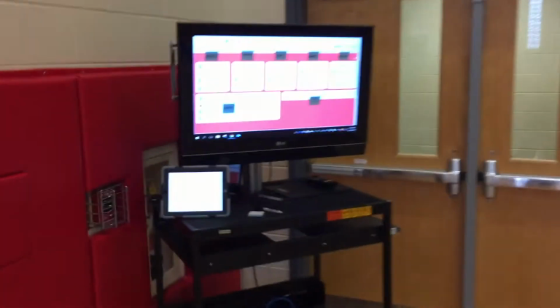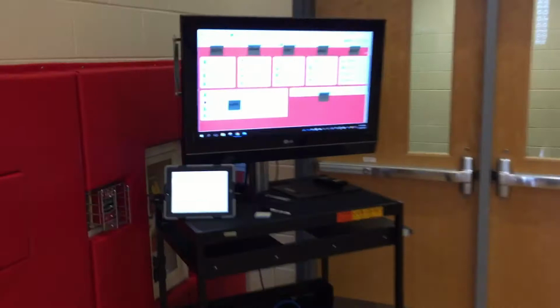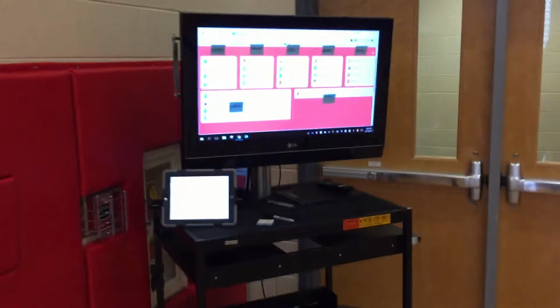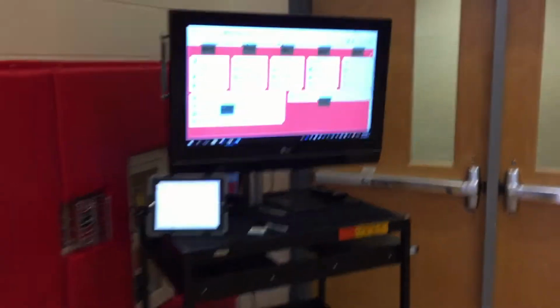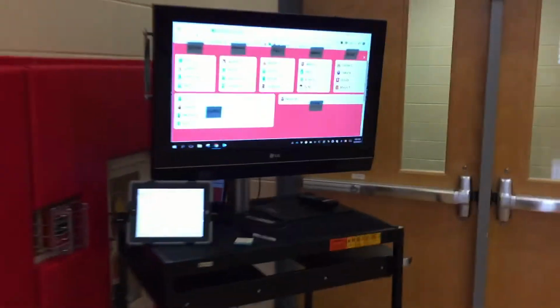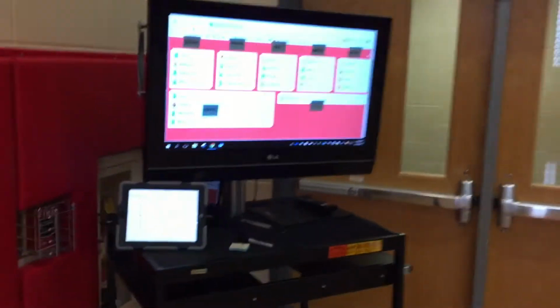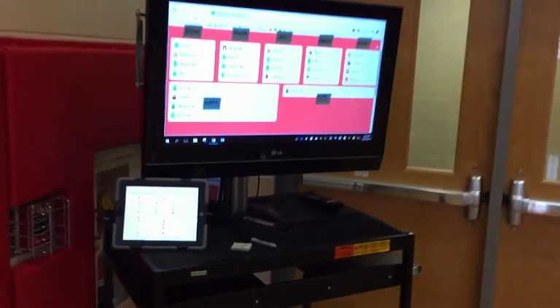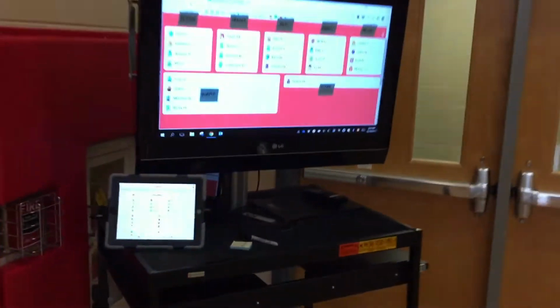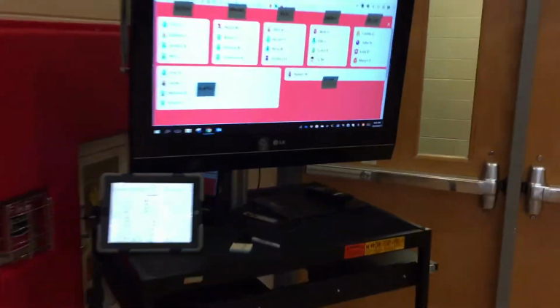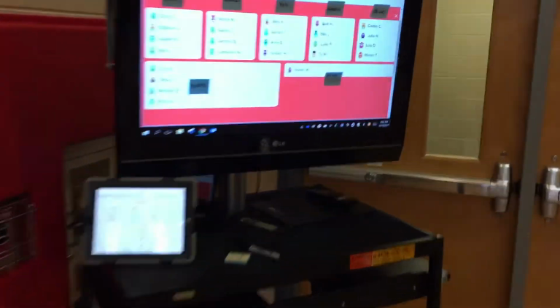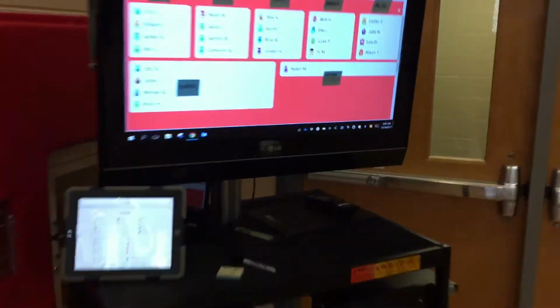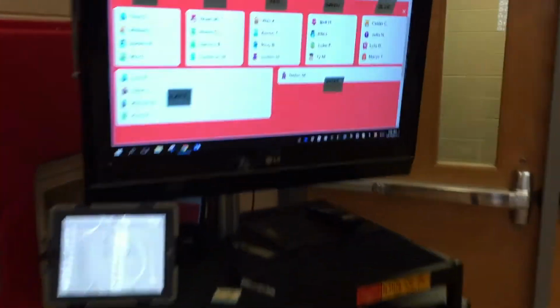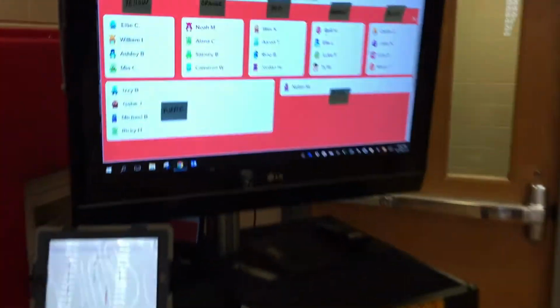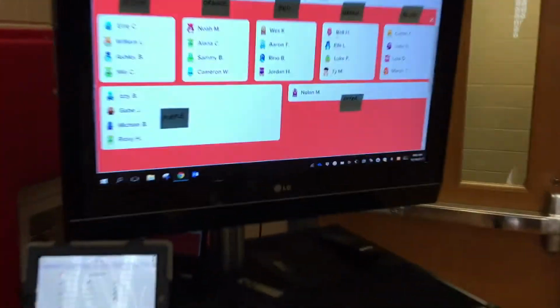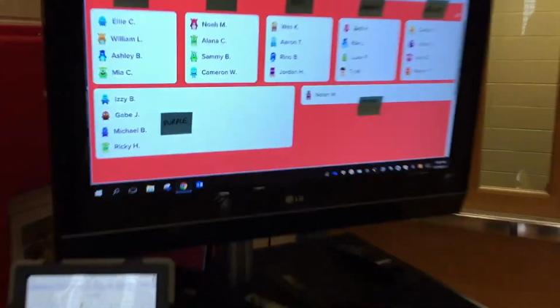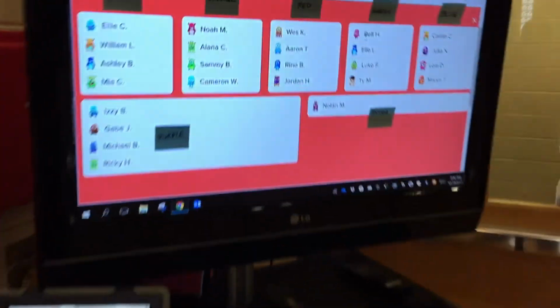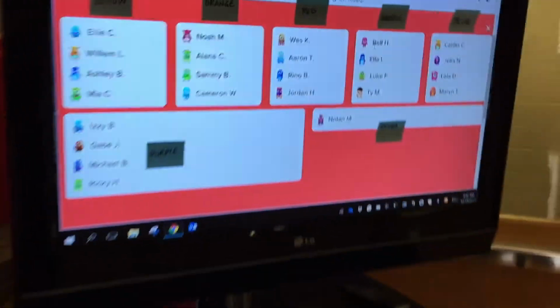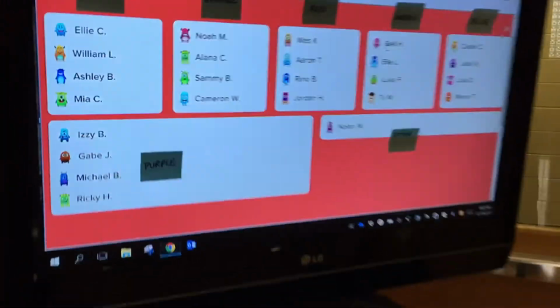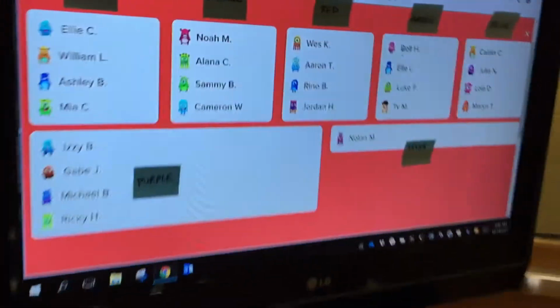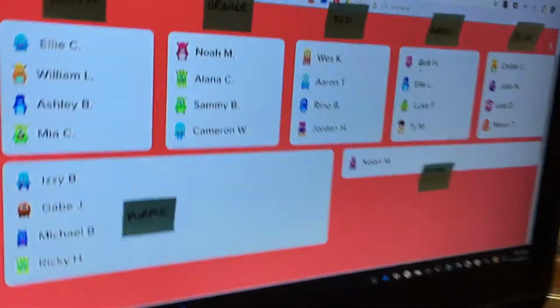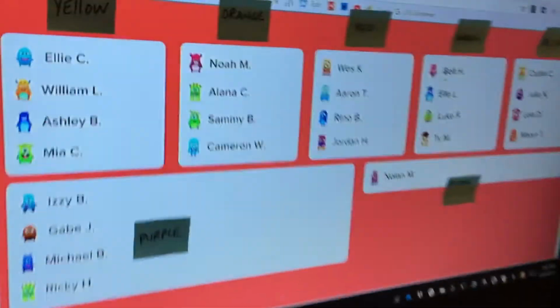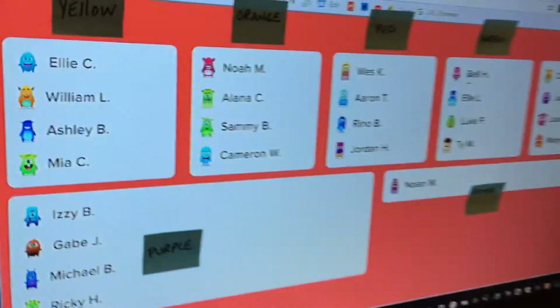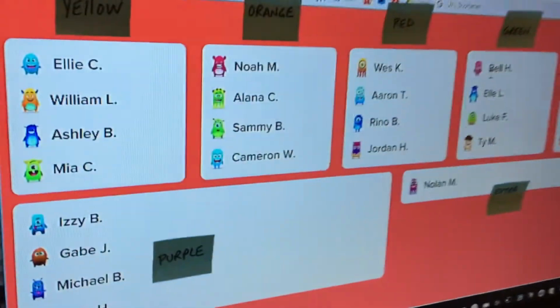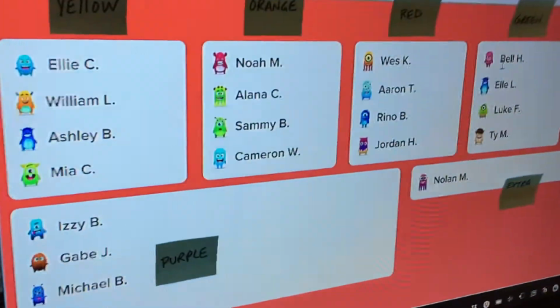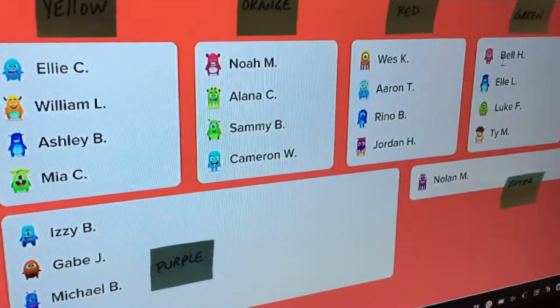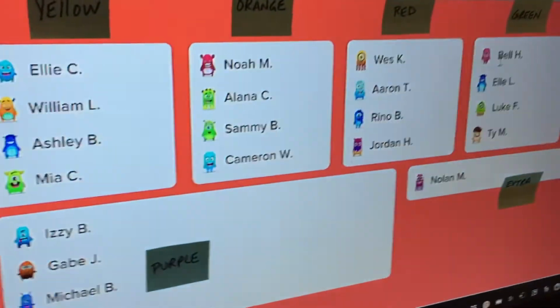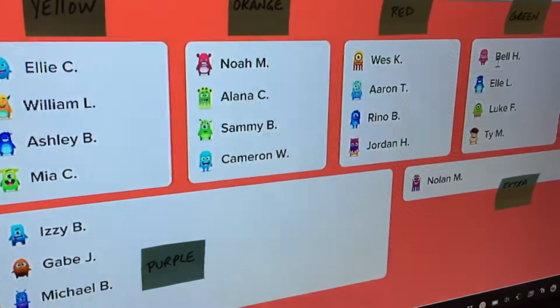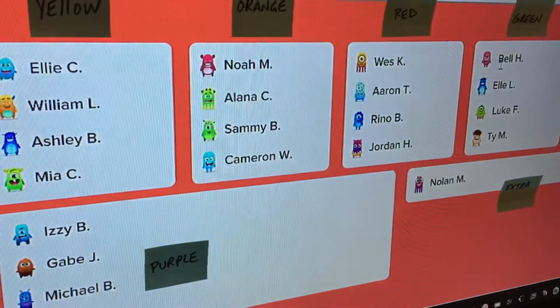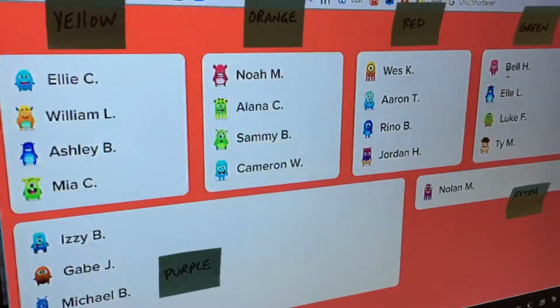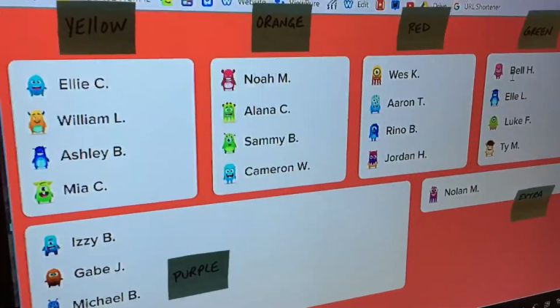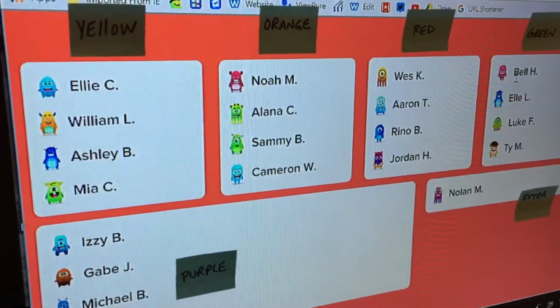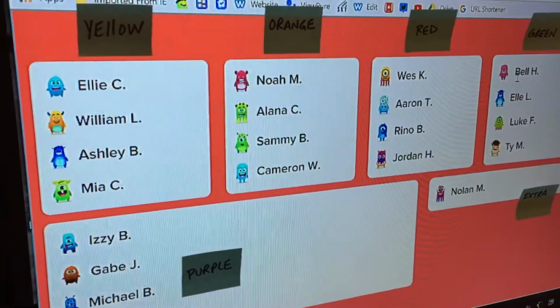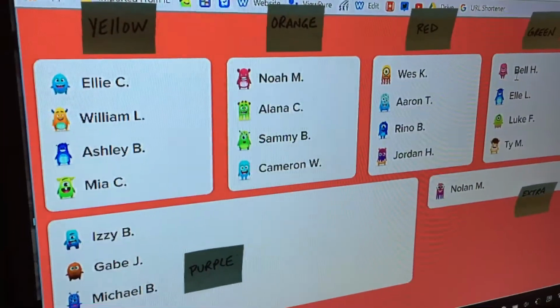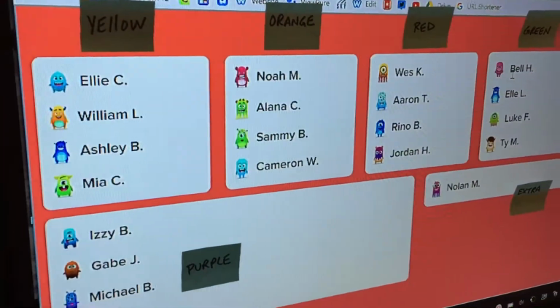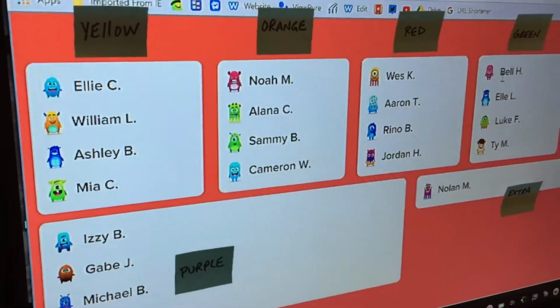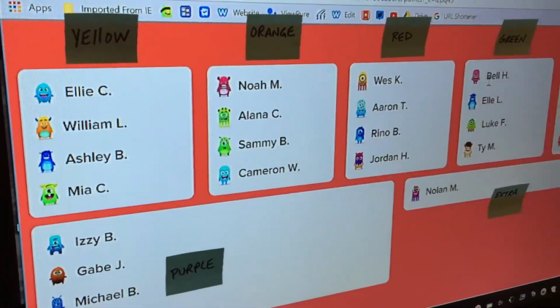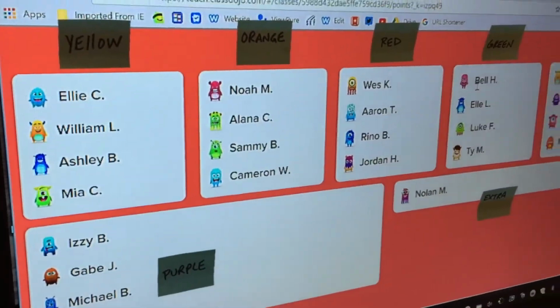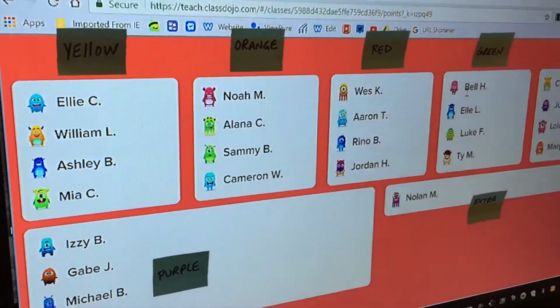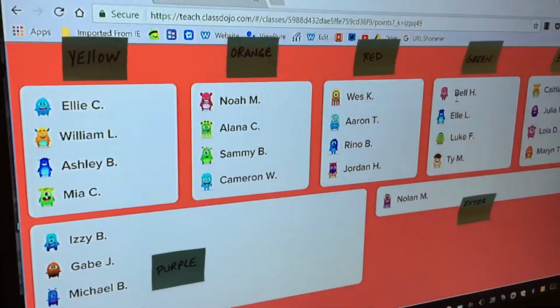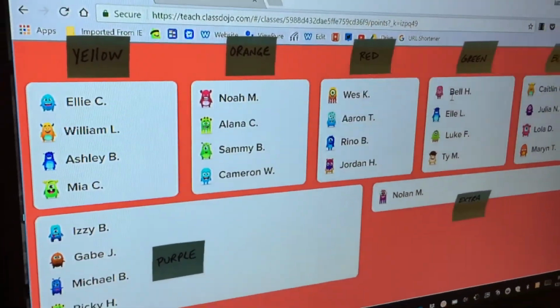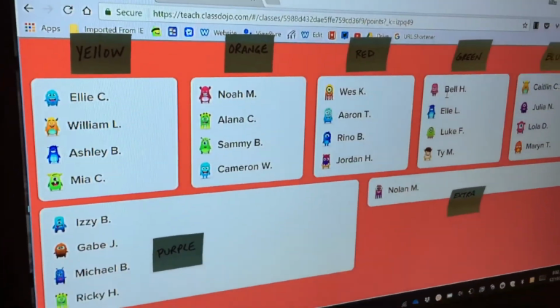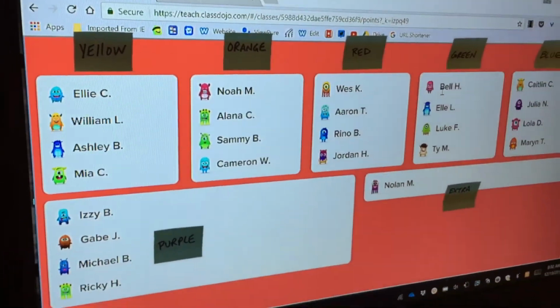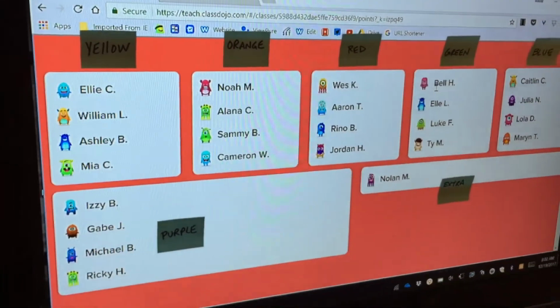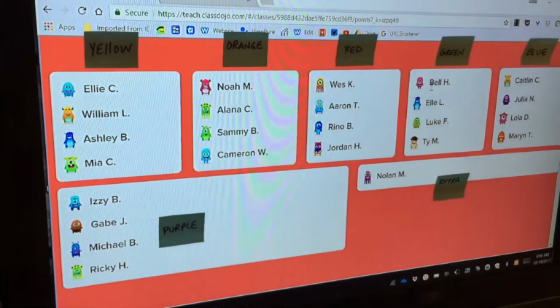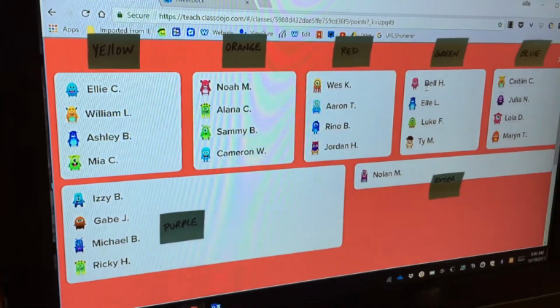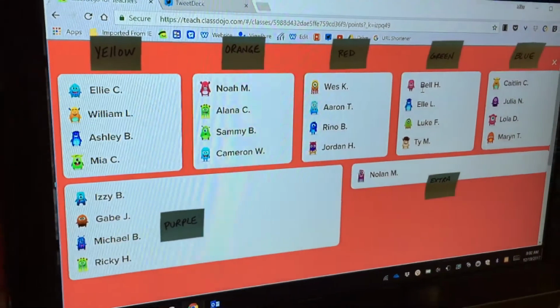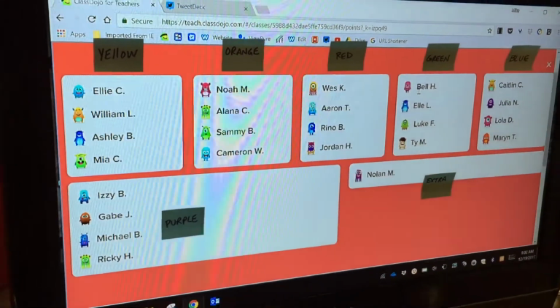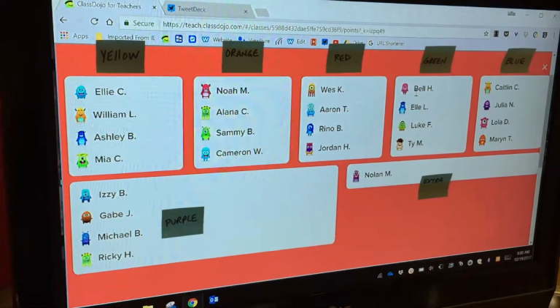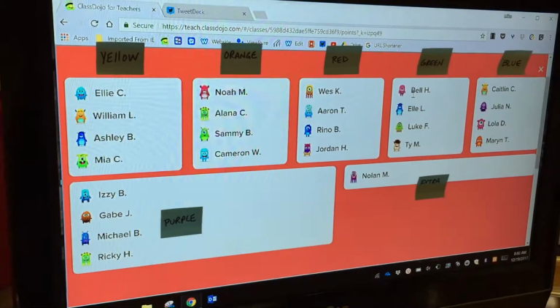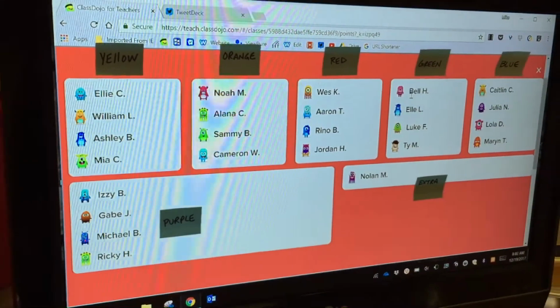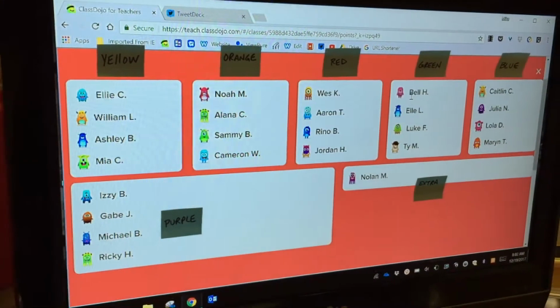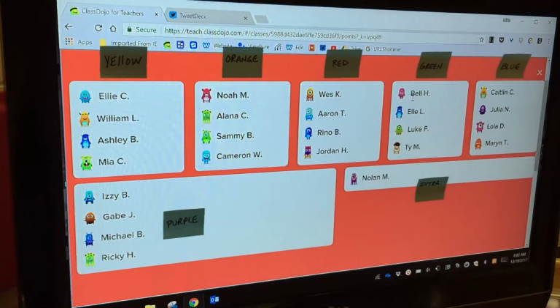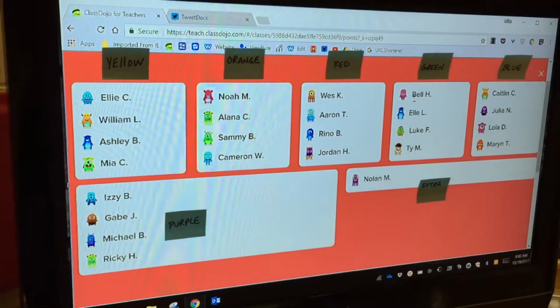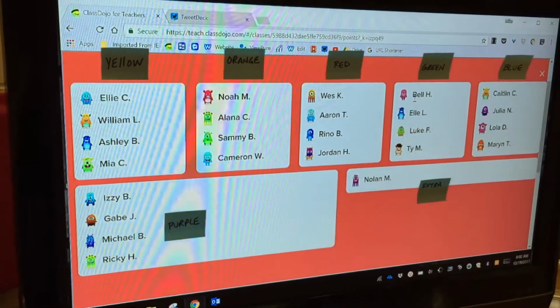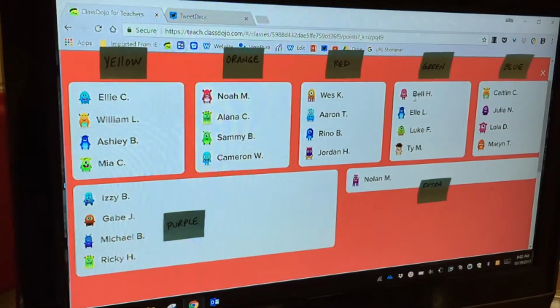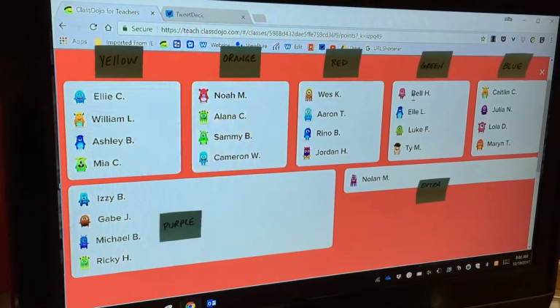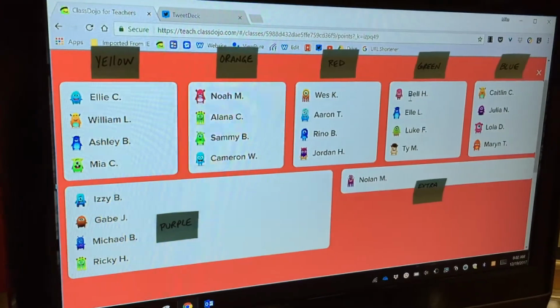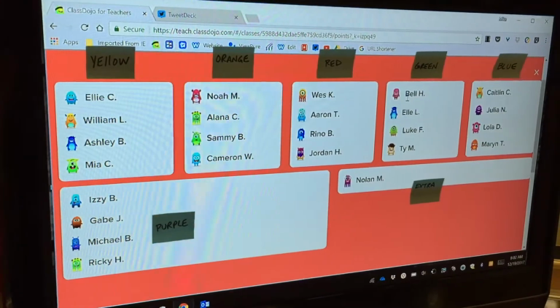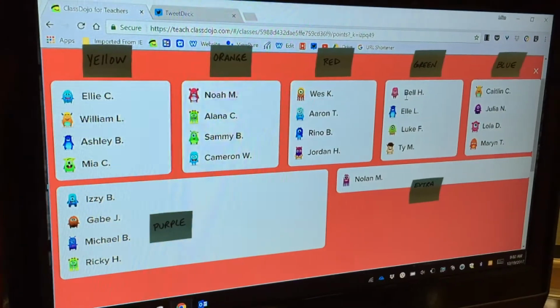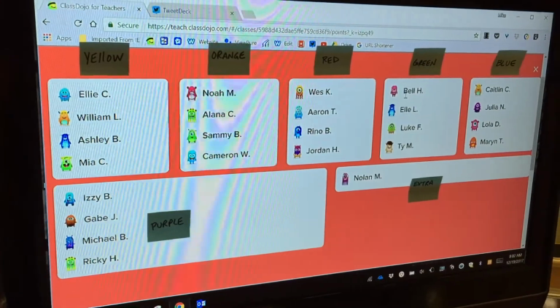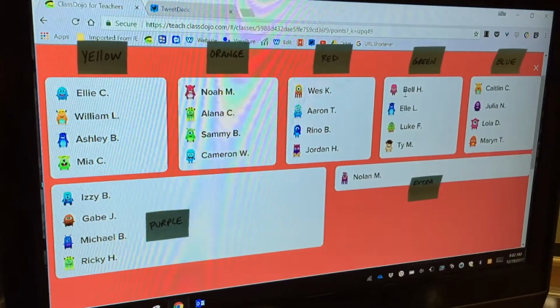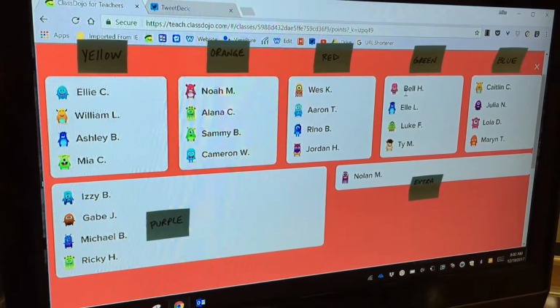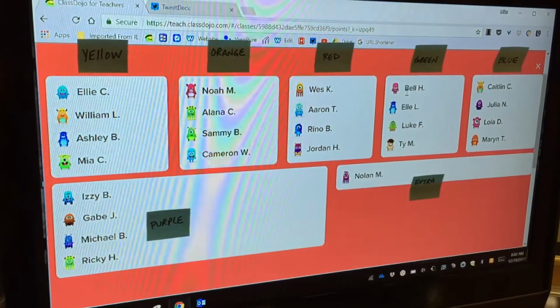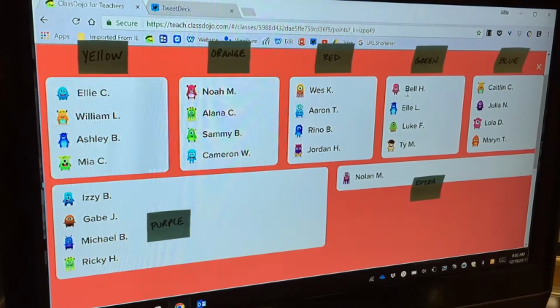They come back to the TV and we shuffle the teams again. Then you see who your new teammates are and we play again.